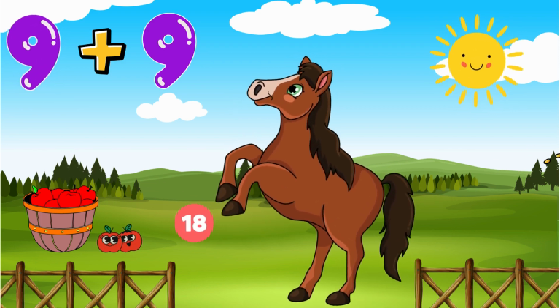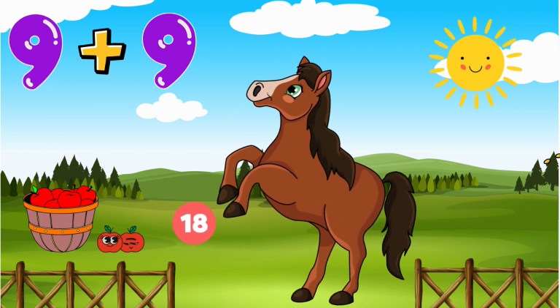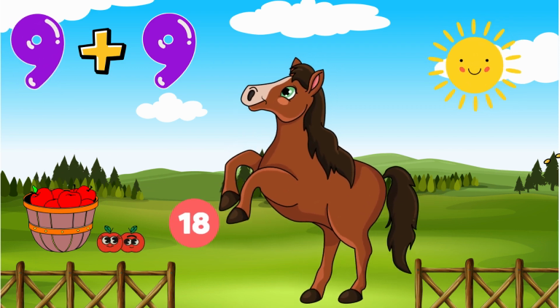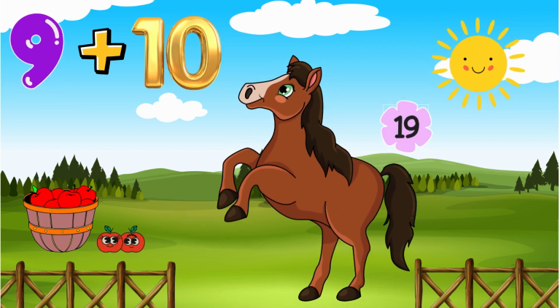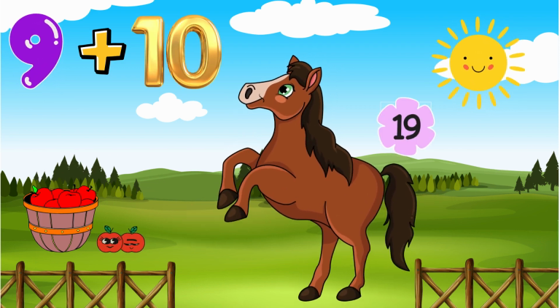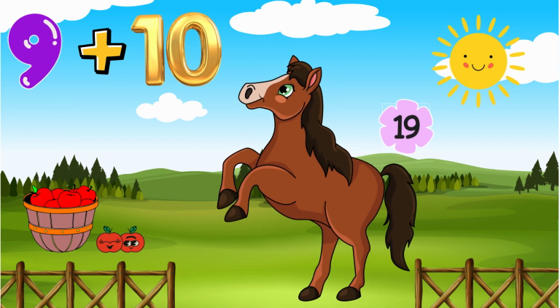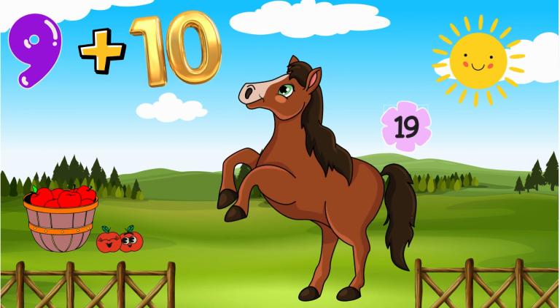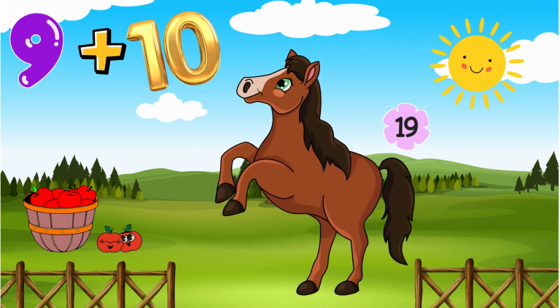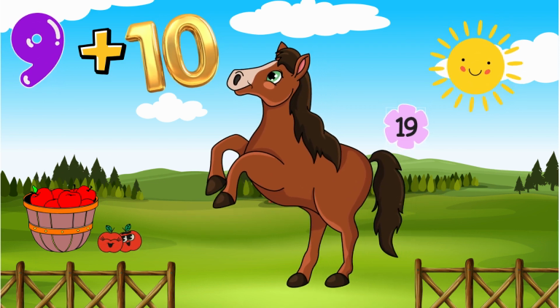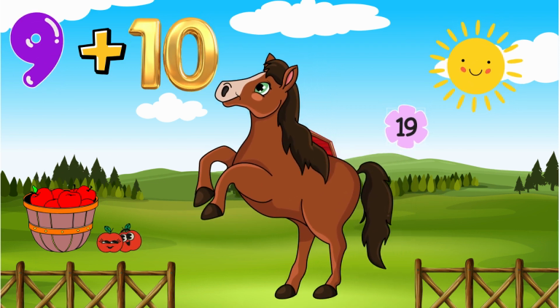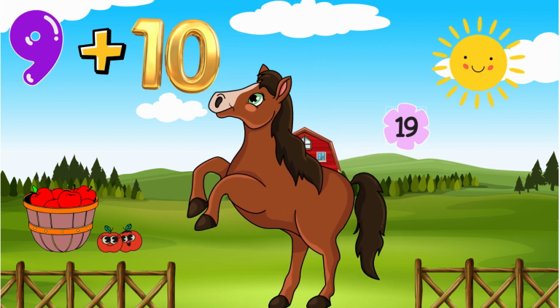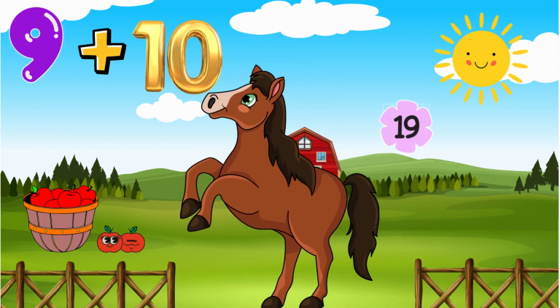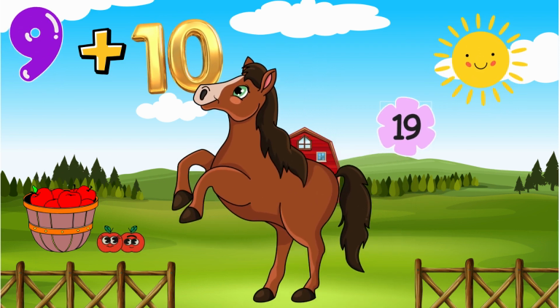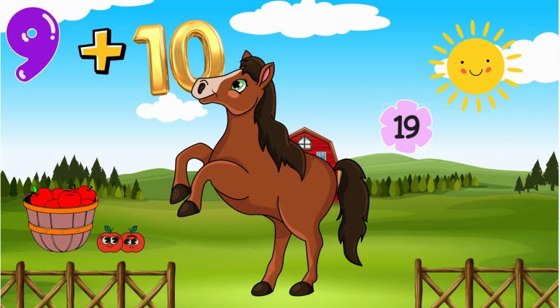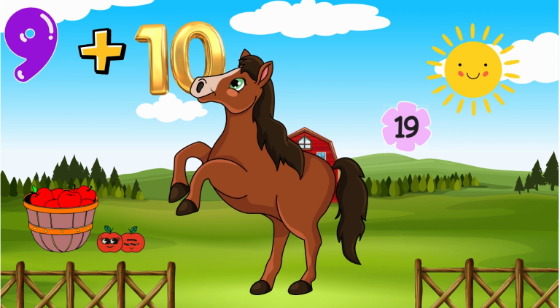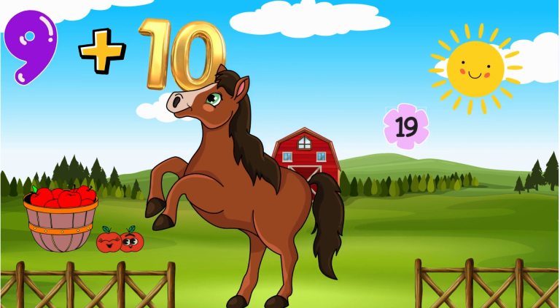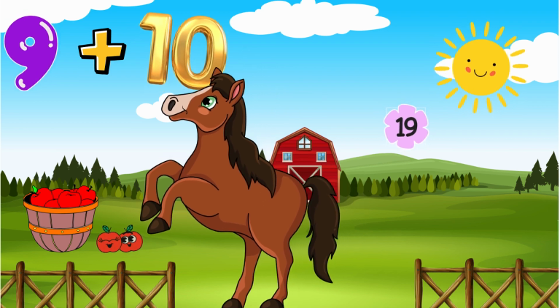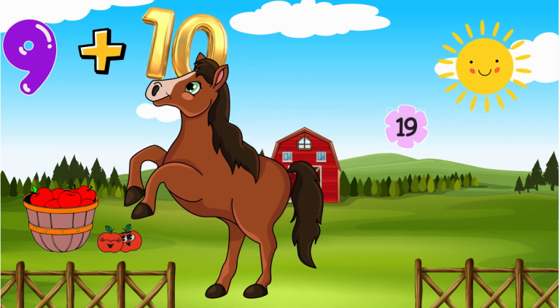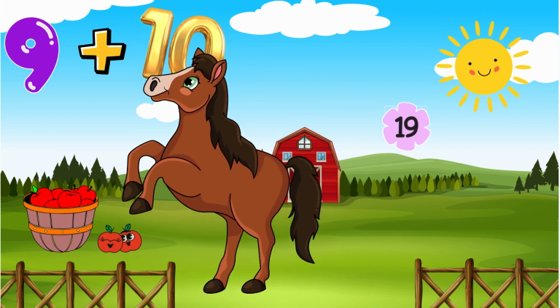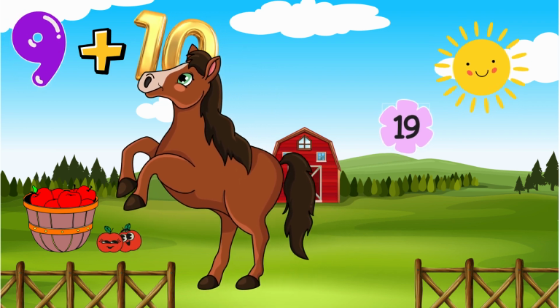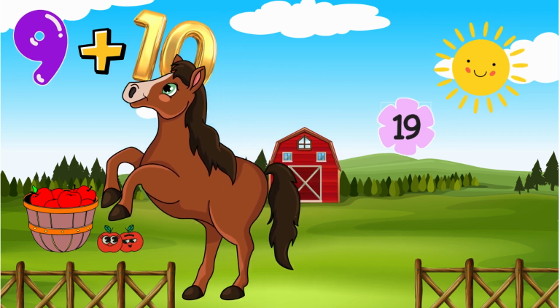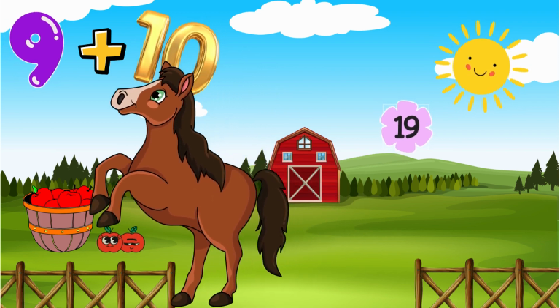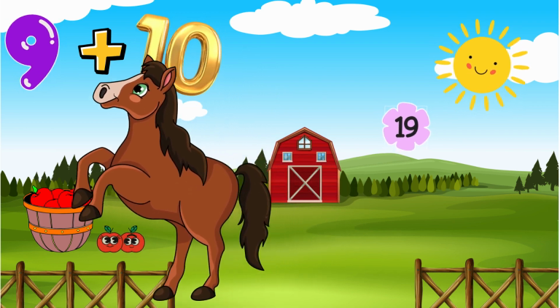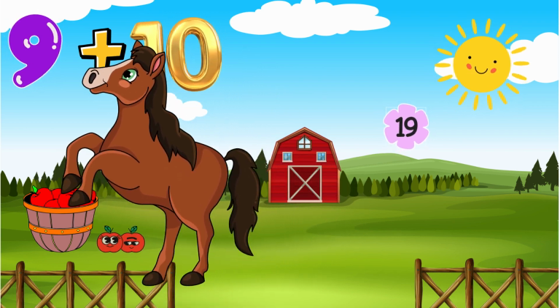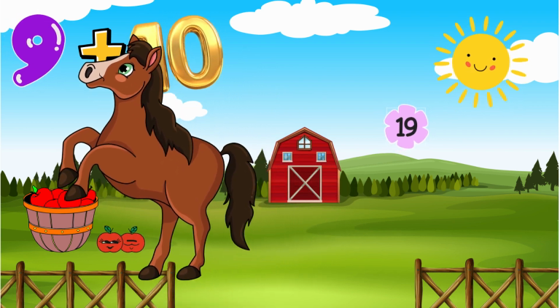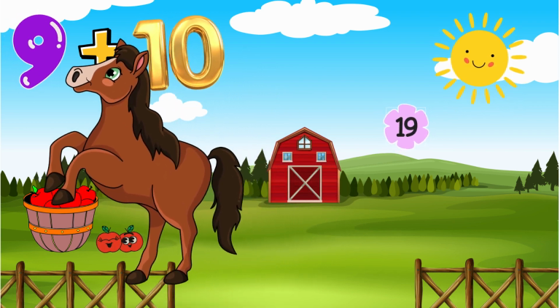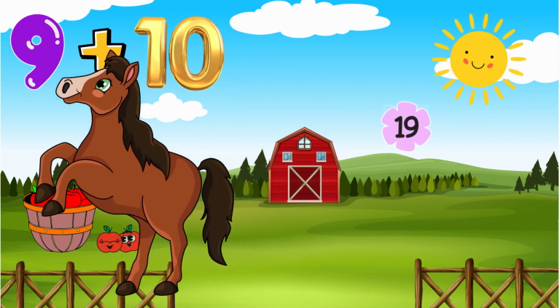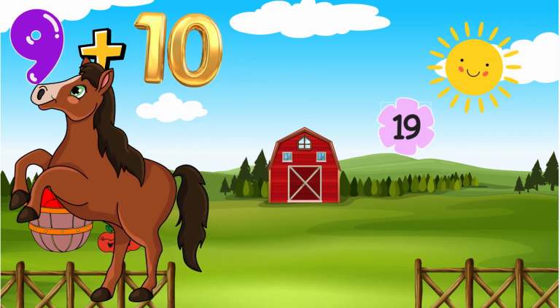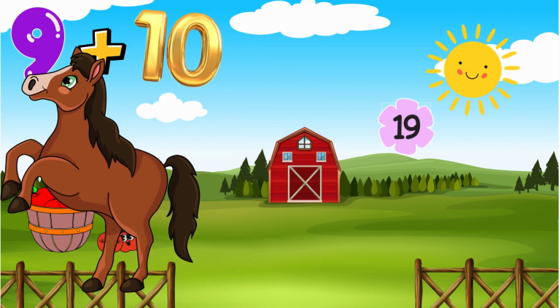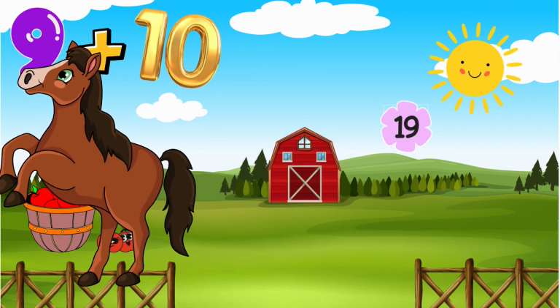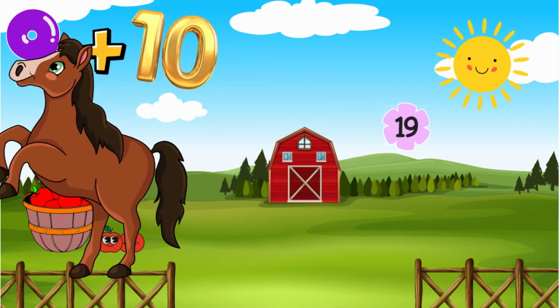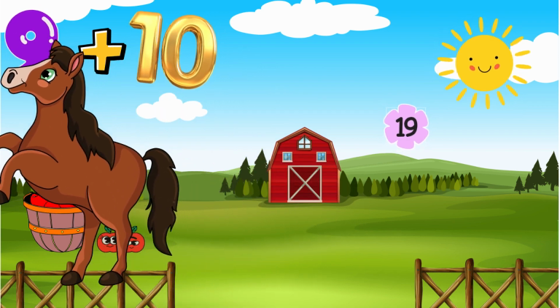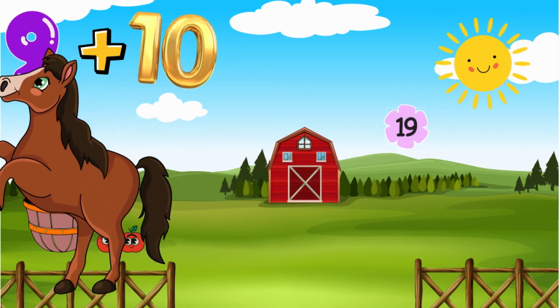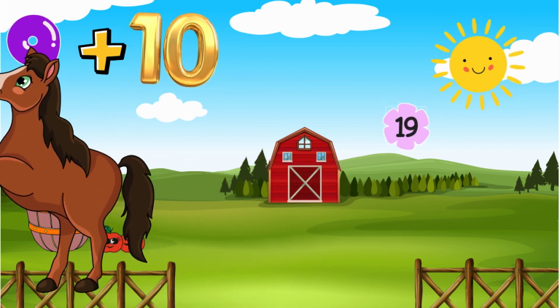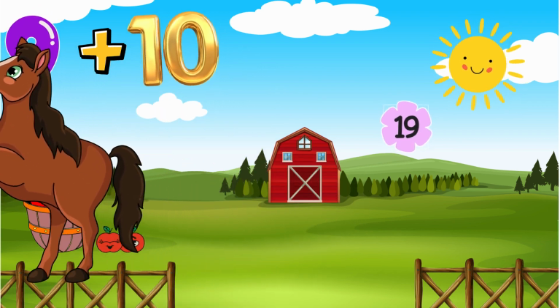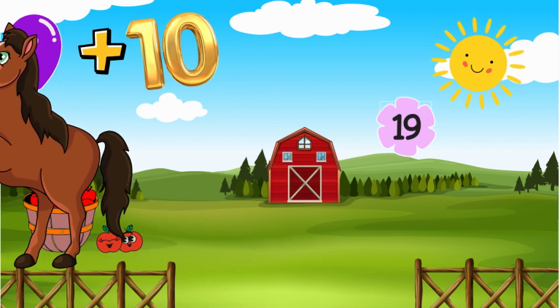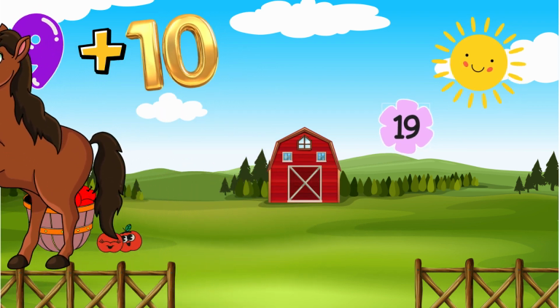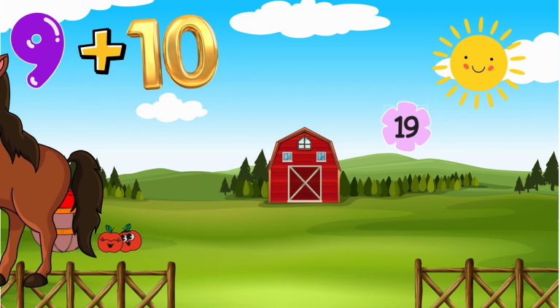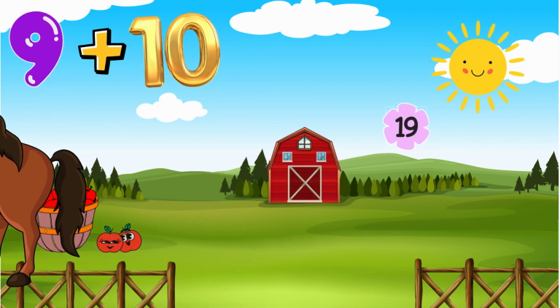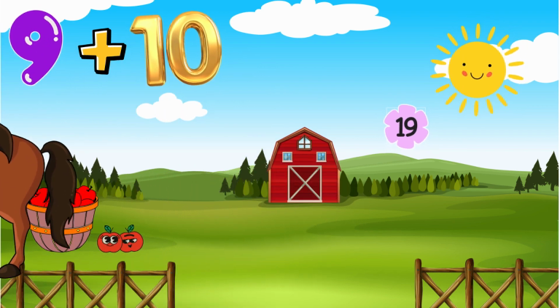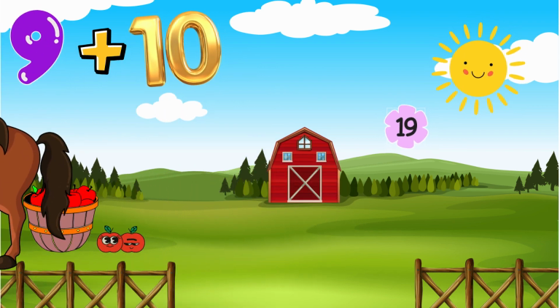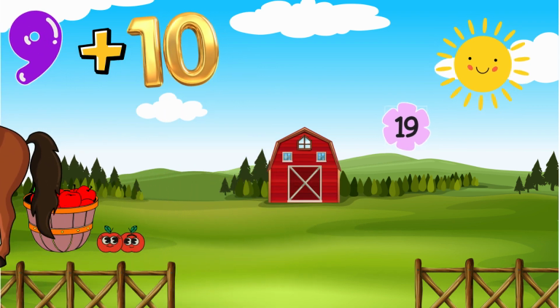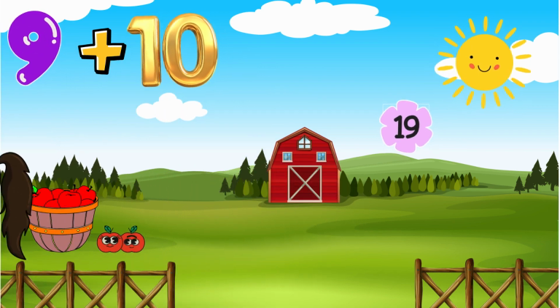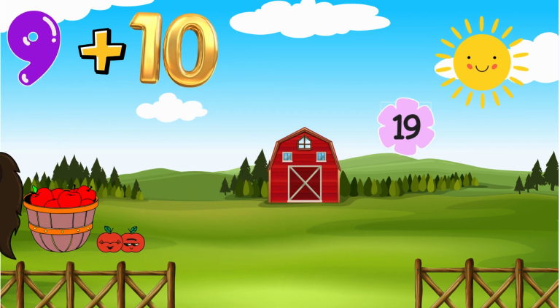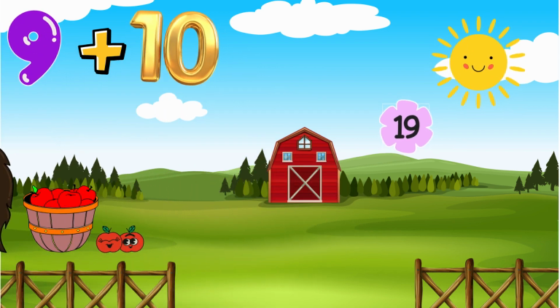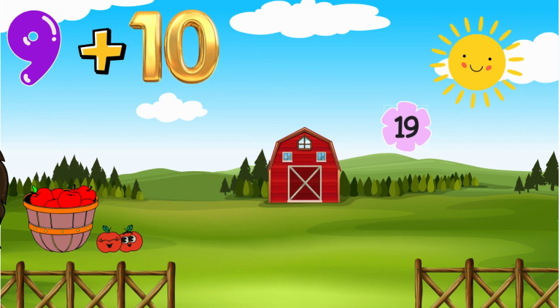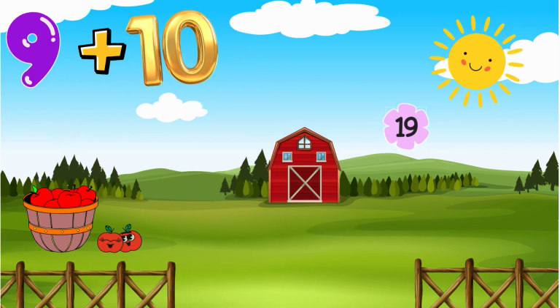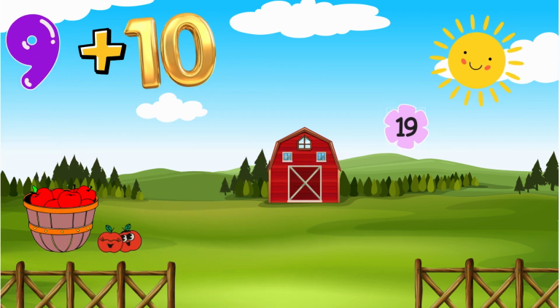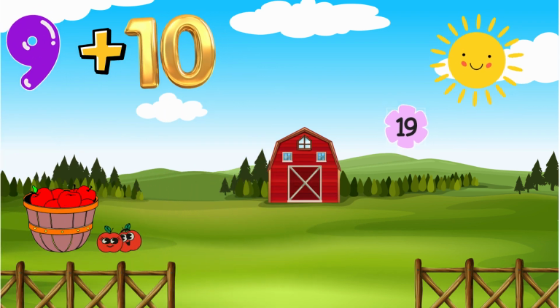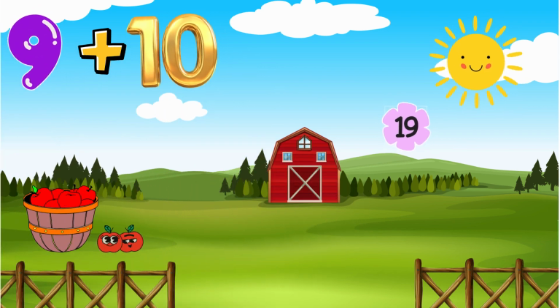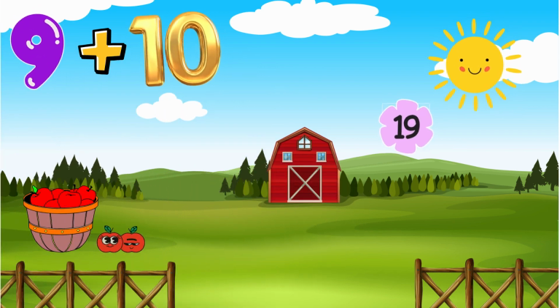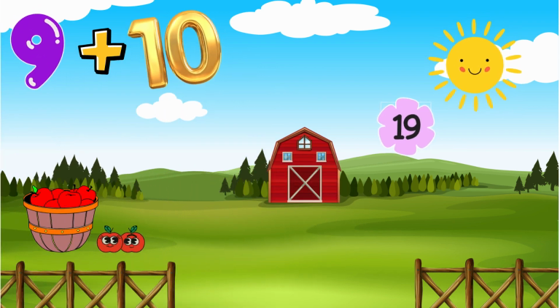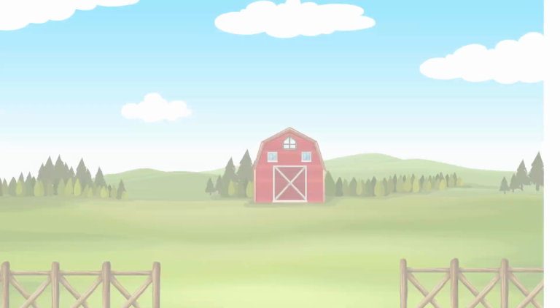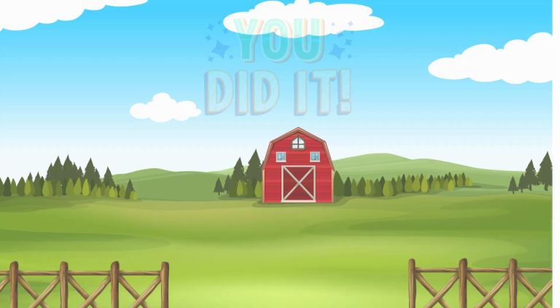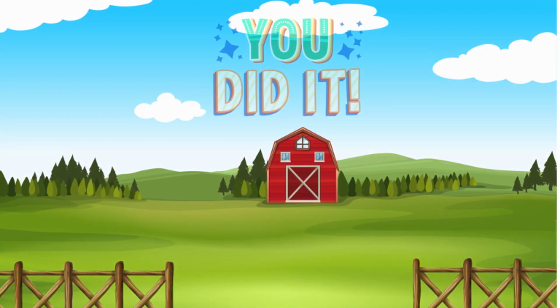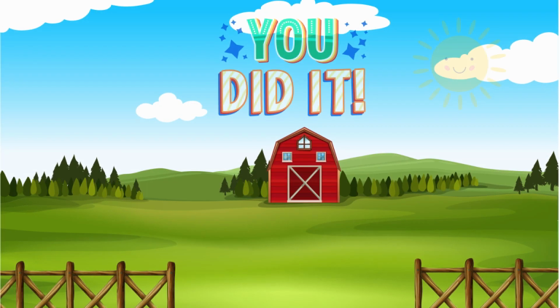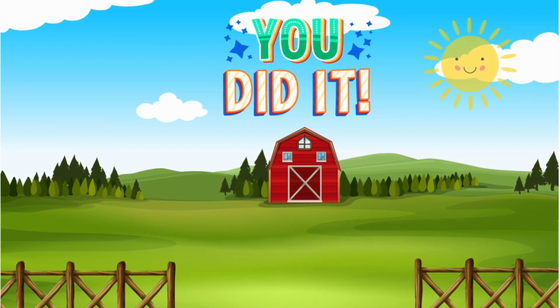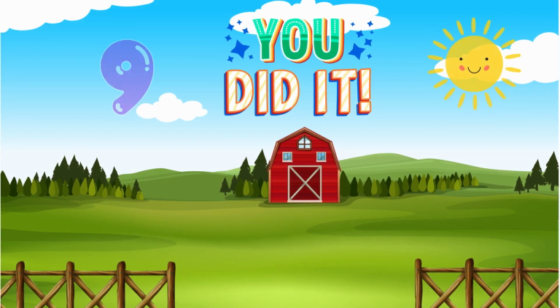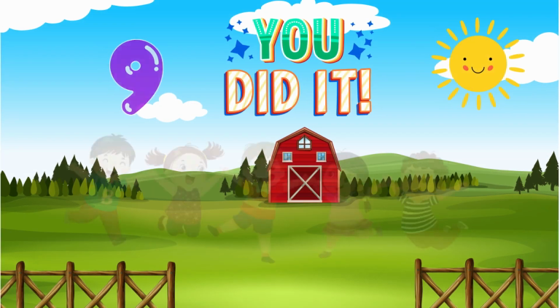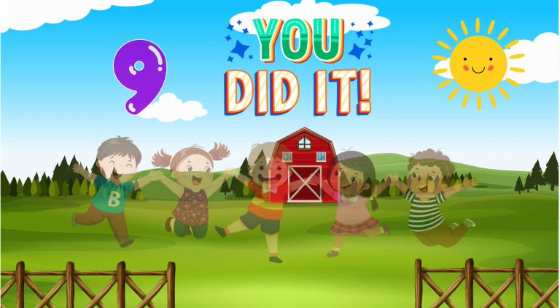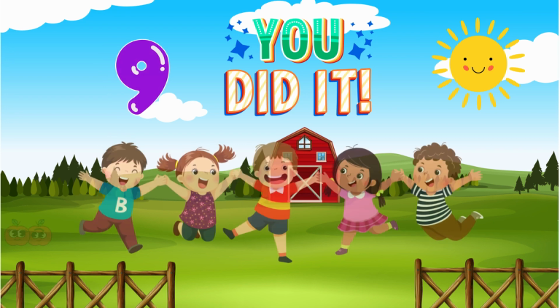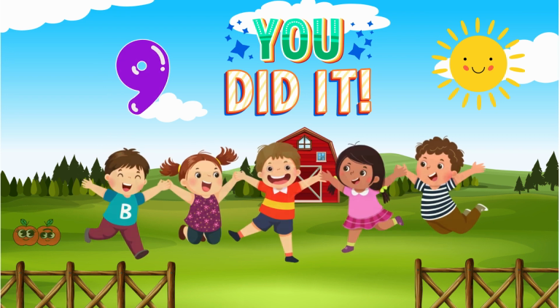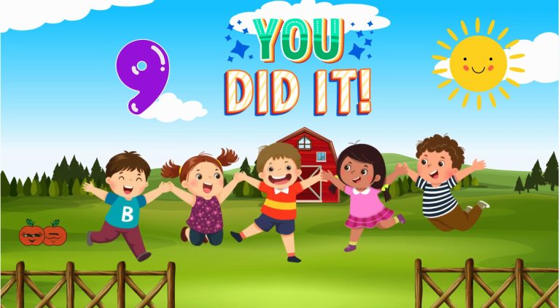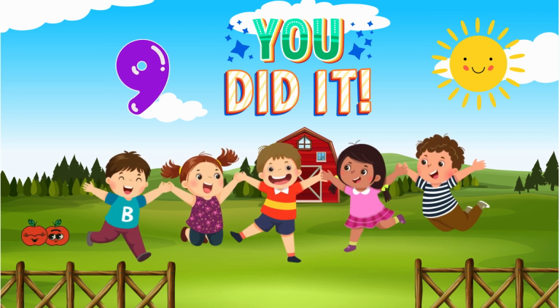And 9 plus 10 is 19 miles, he canters, it's a breeze. Yes, I have made a horse, of course, I've done it with my nines.